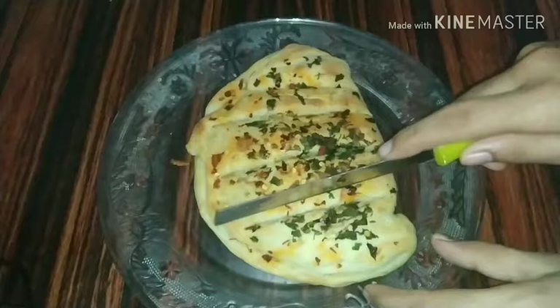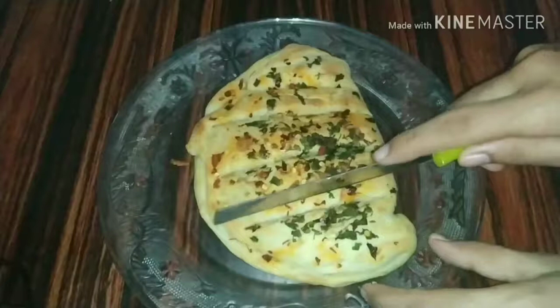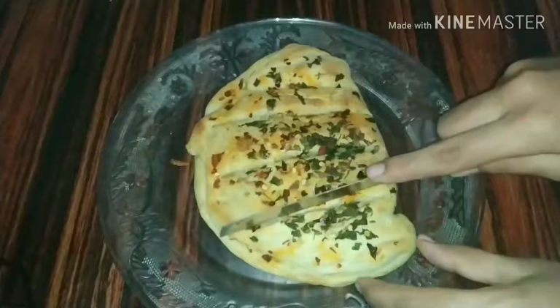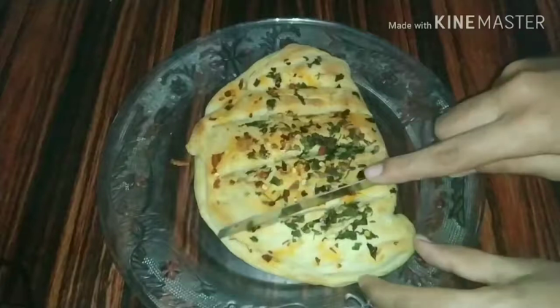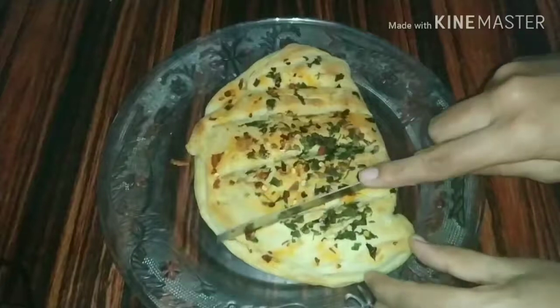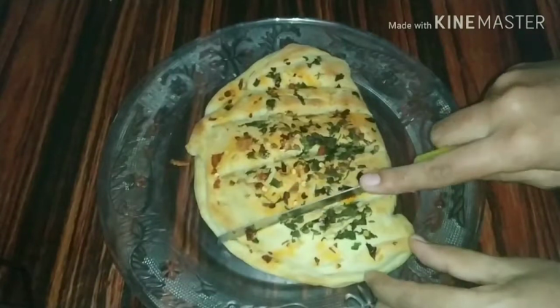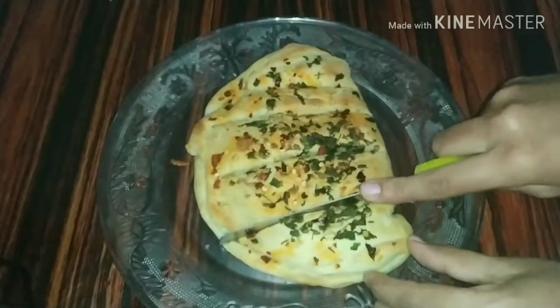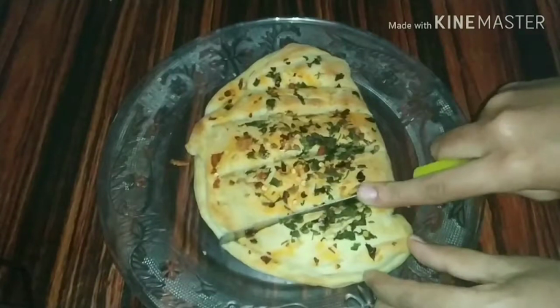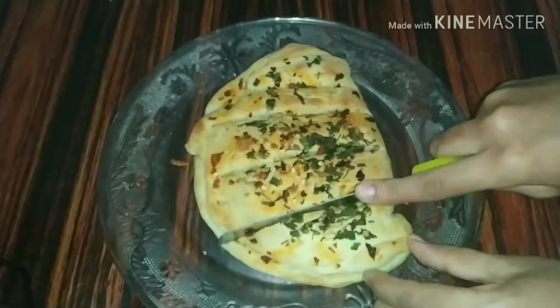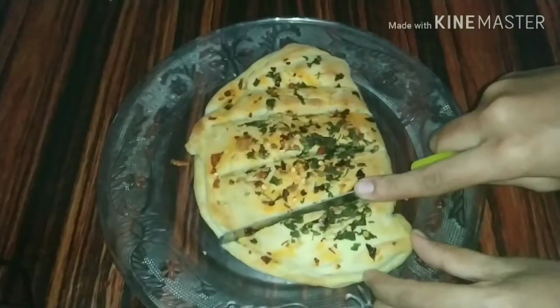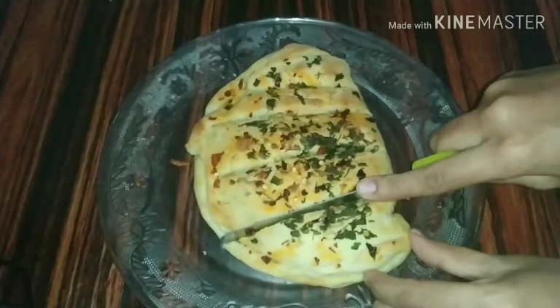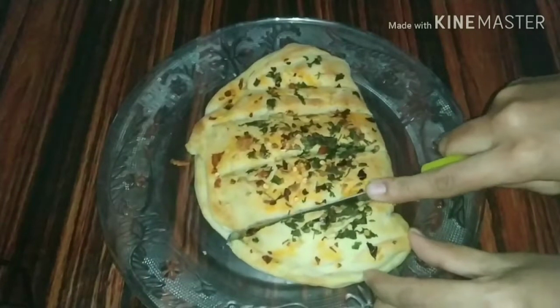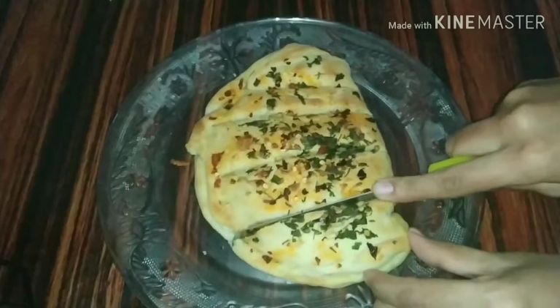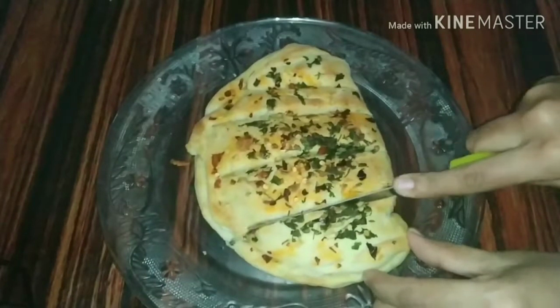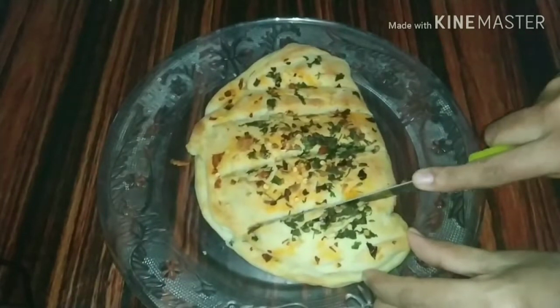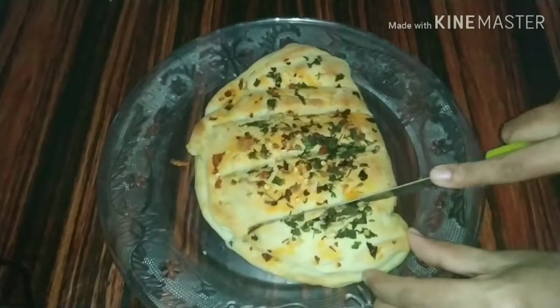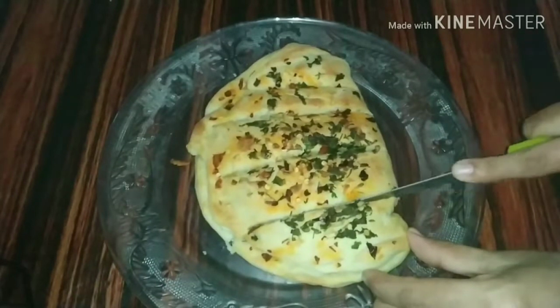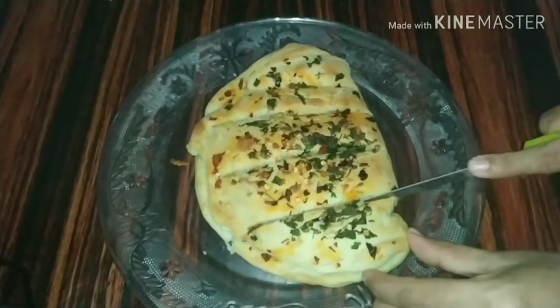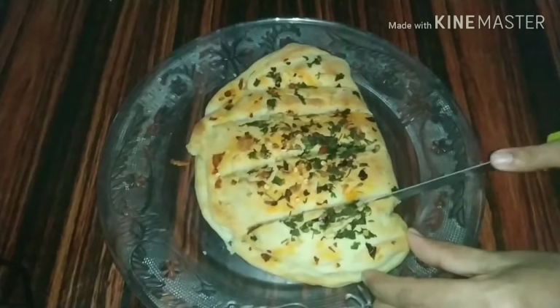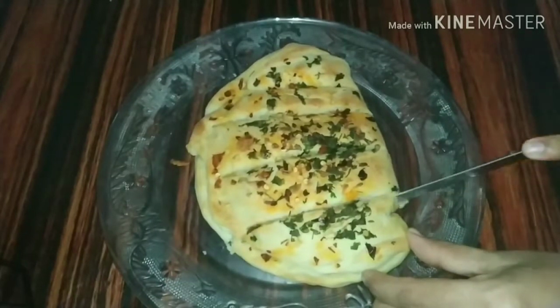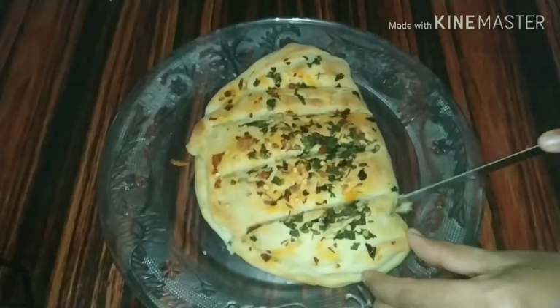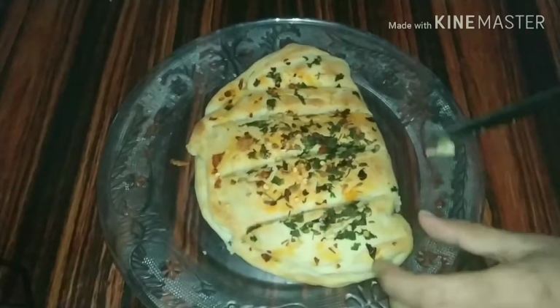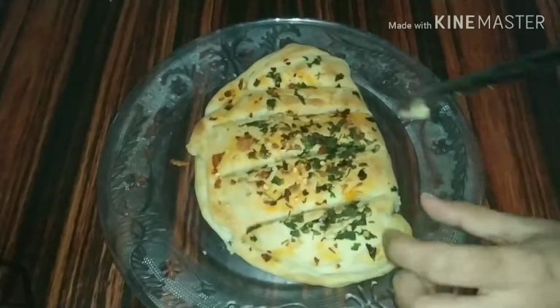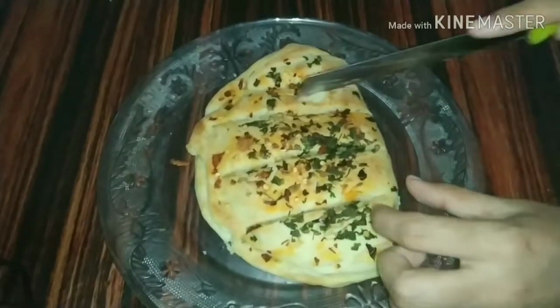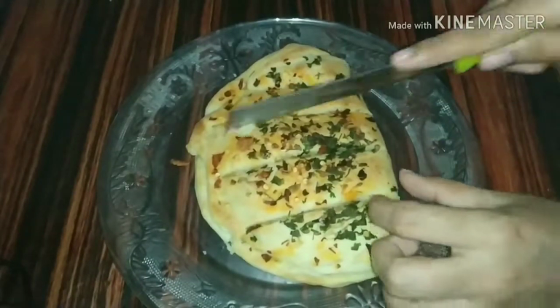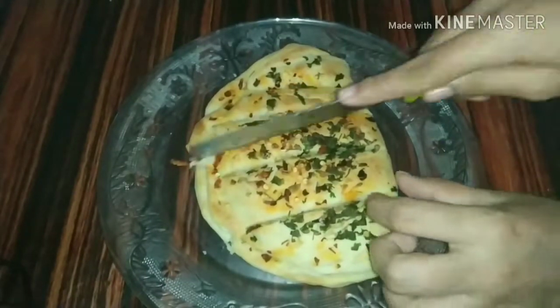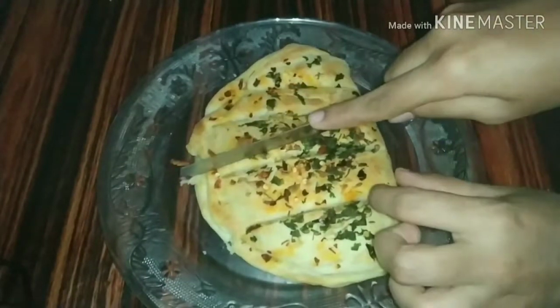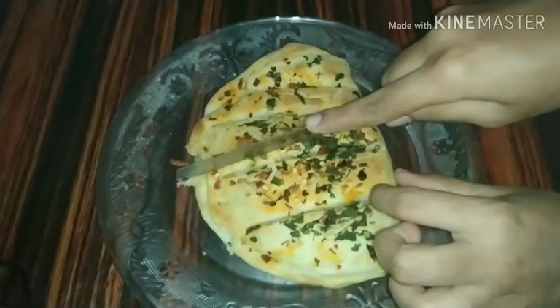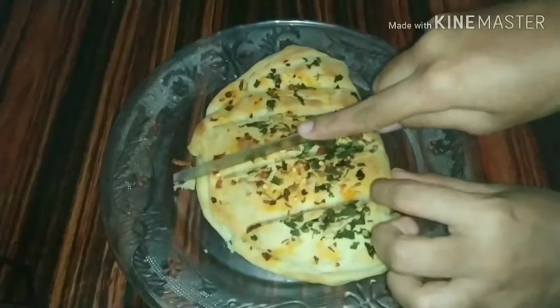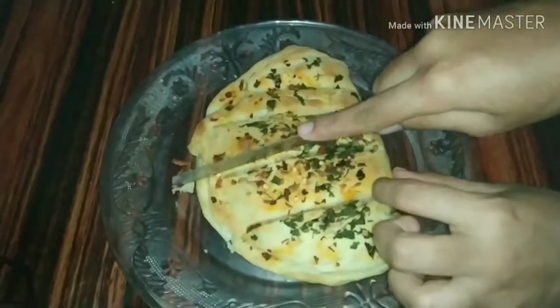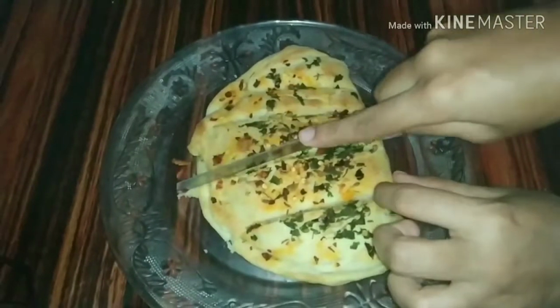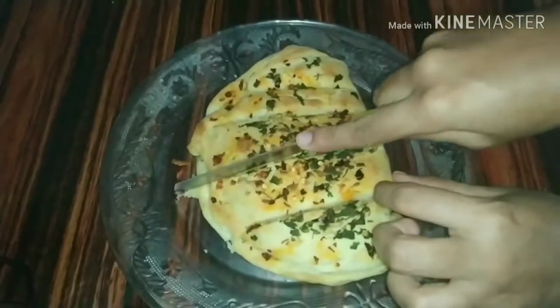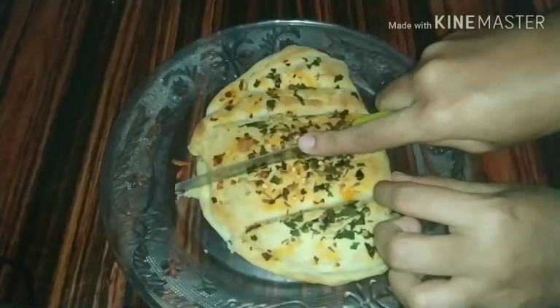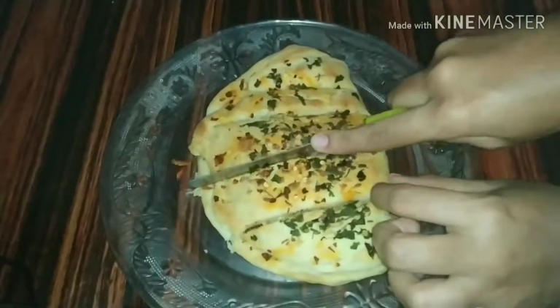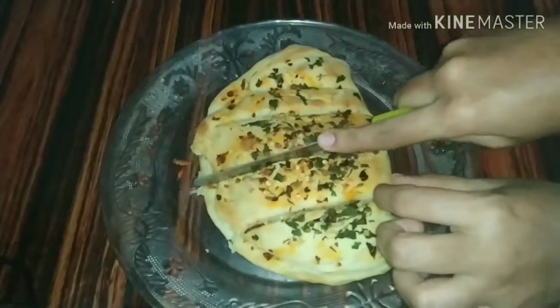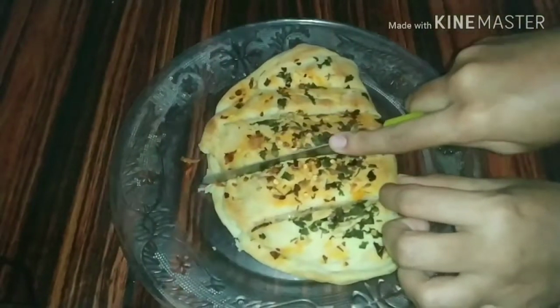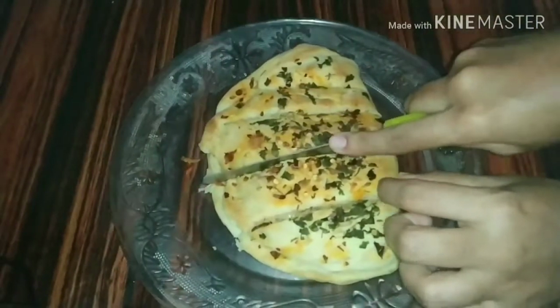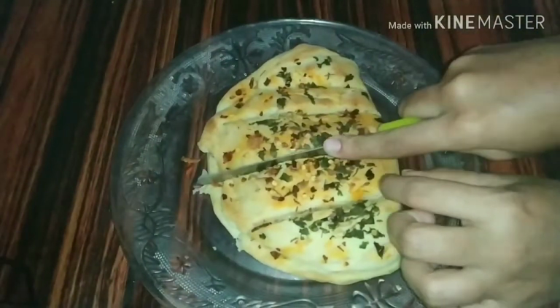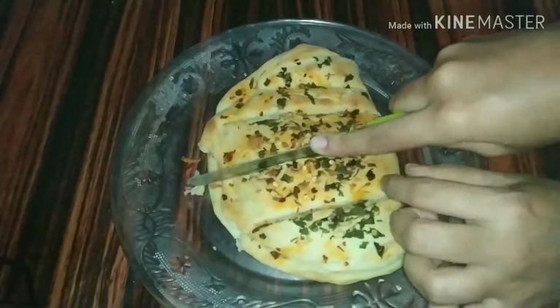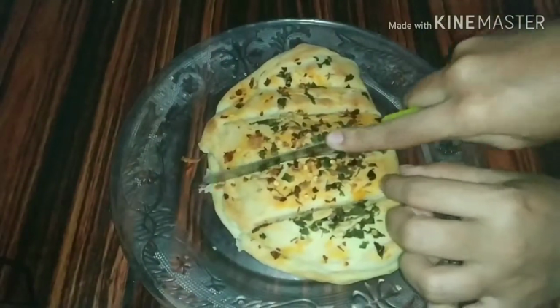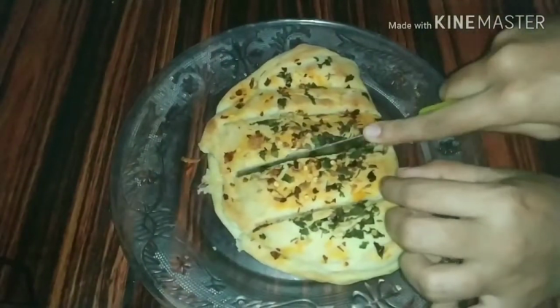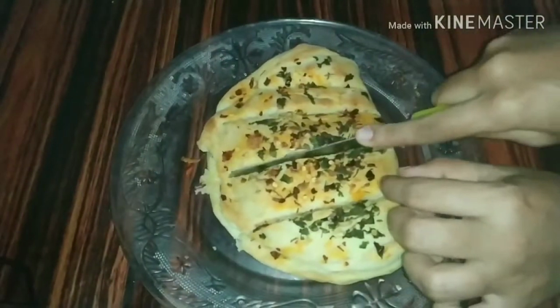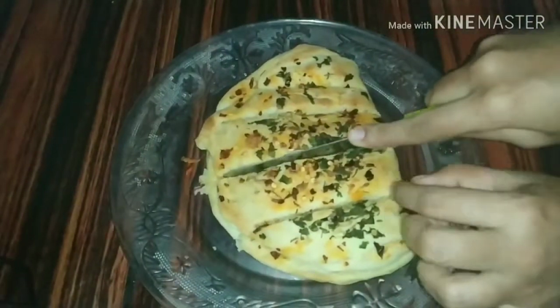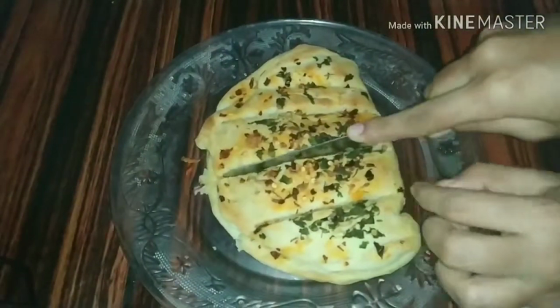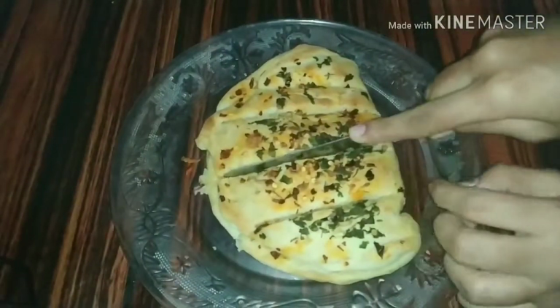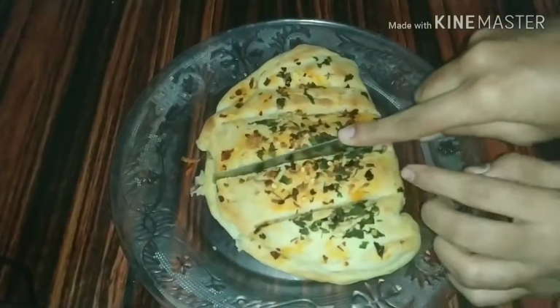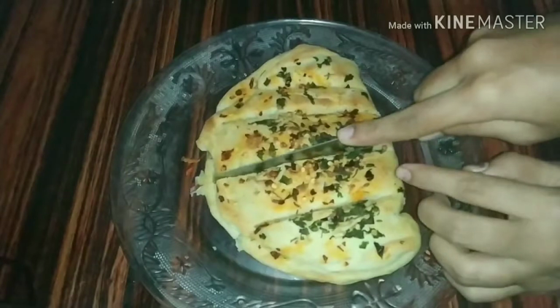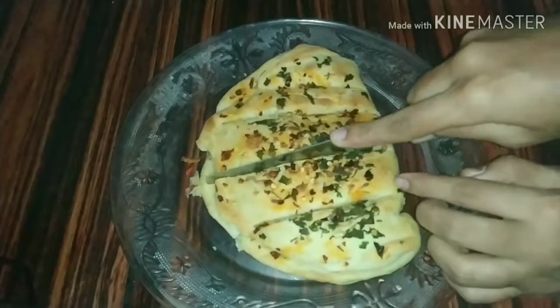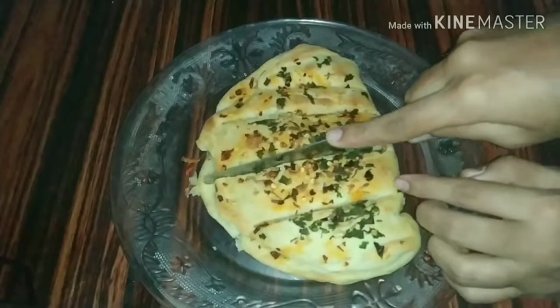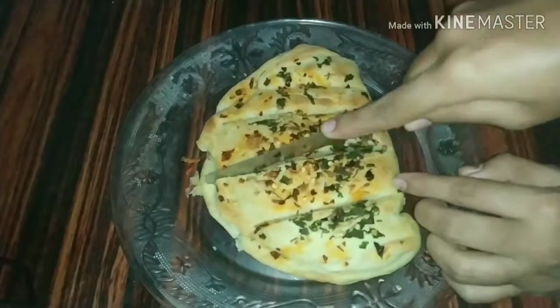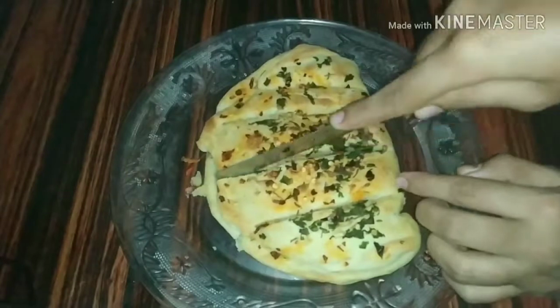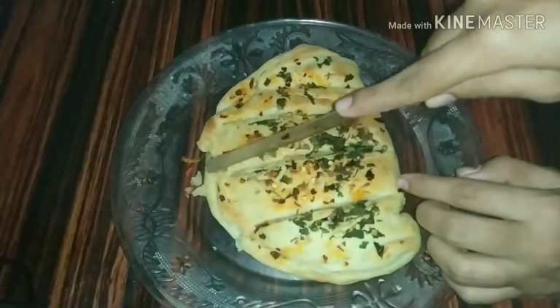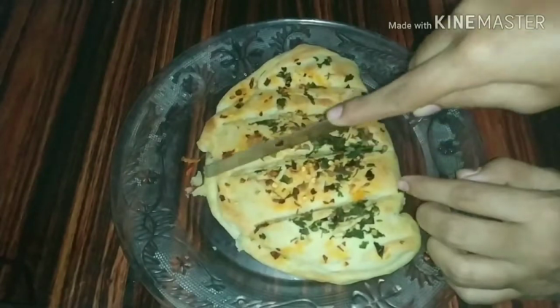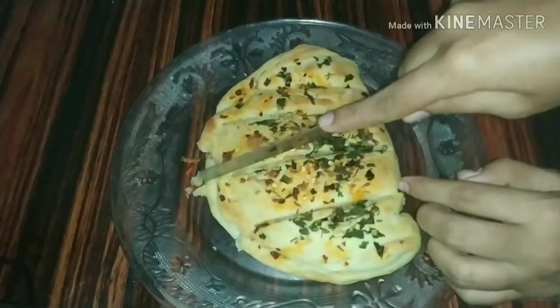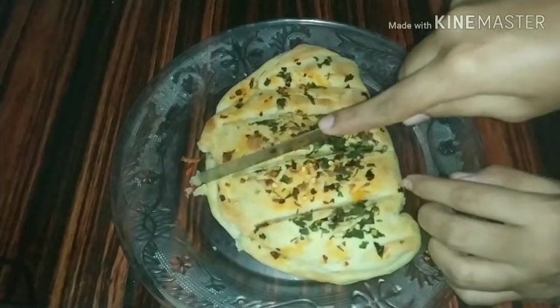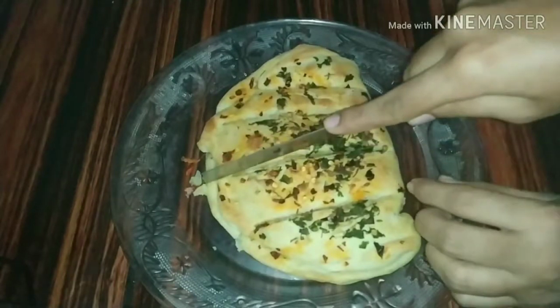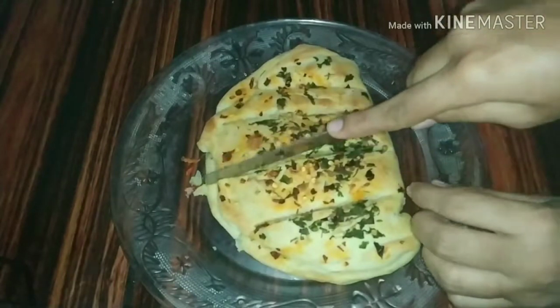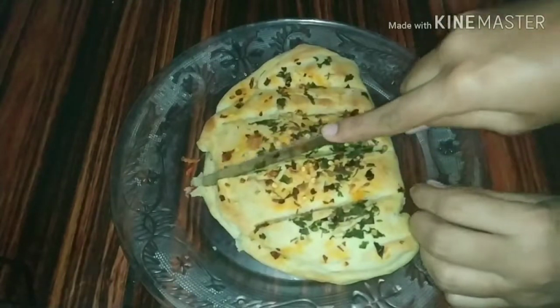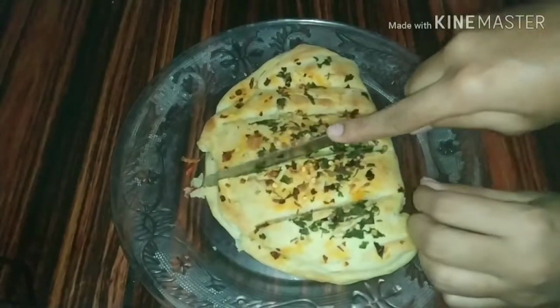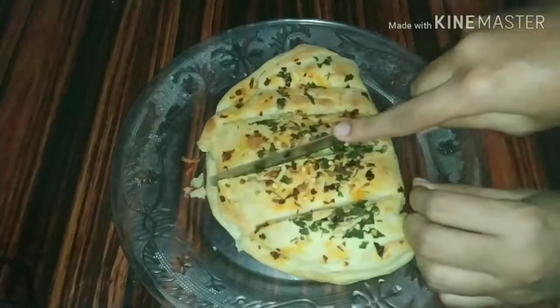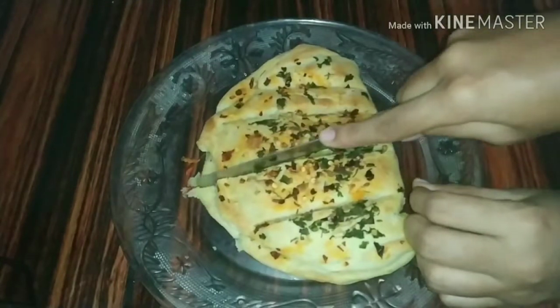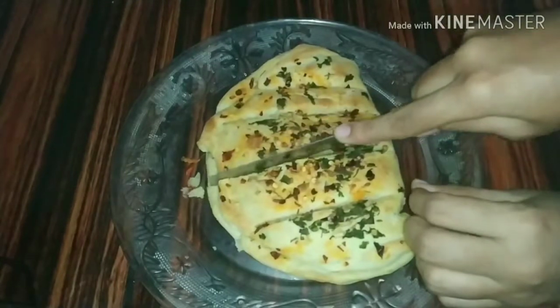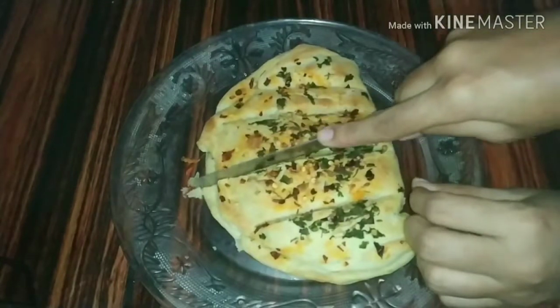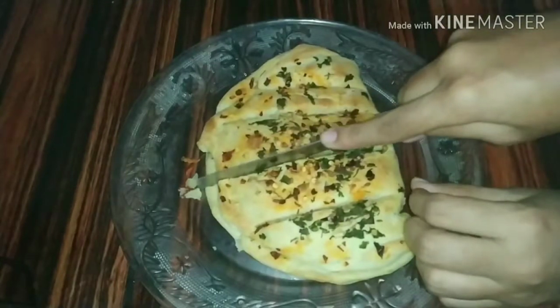Hi friends, welcome back to my channel. I am going to make a cheese and garlic bread.